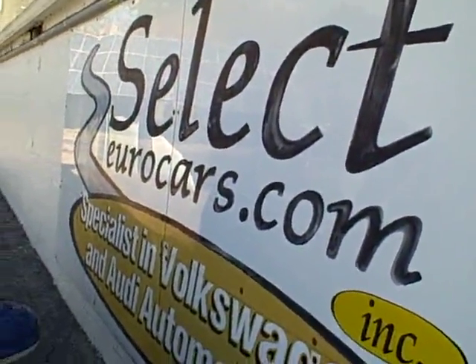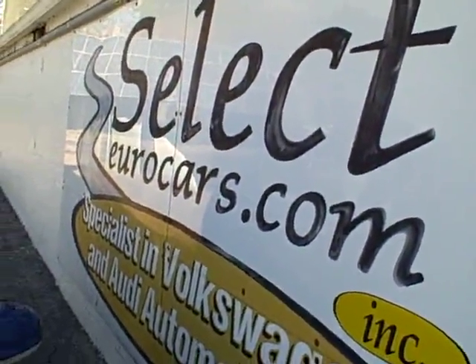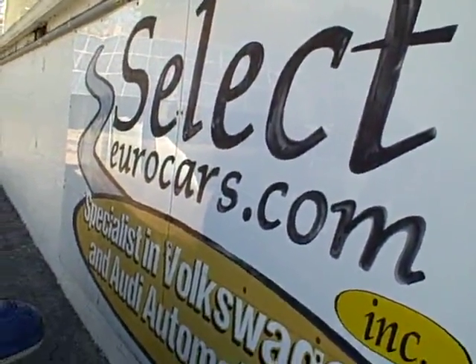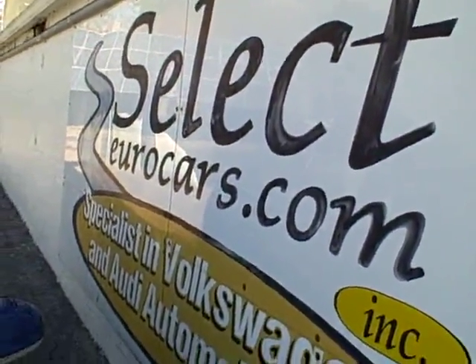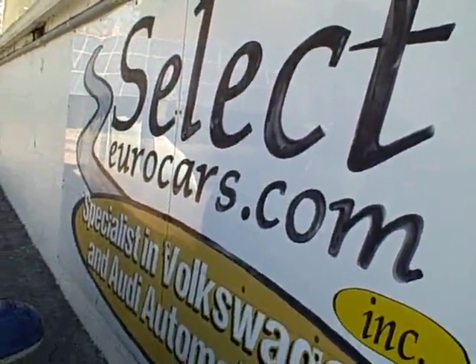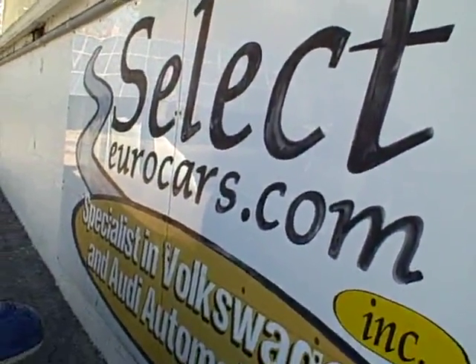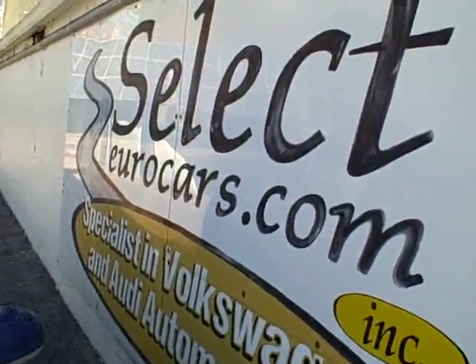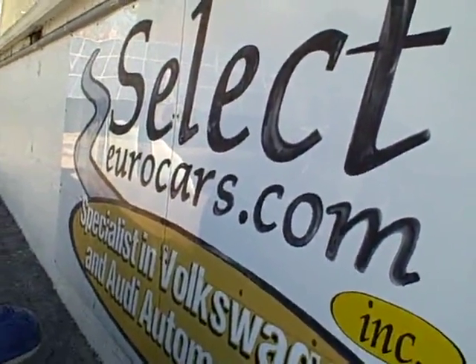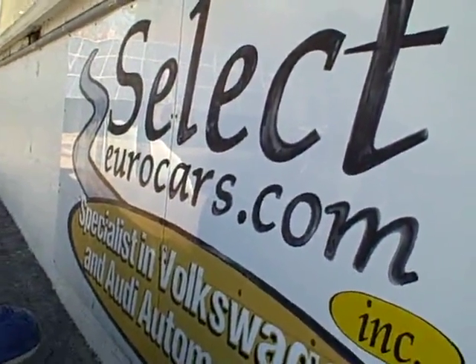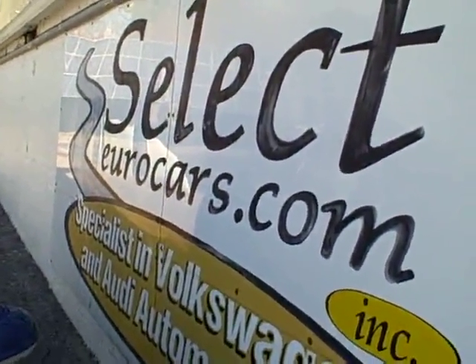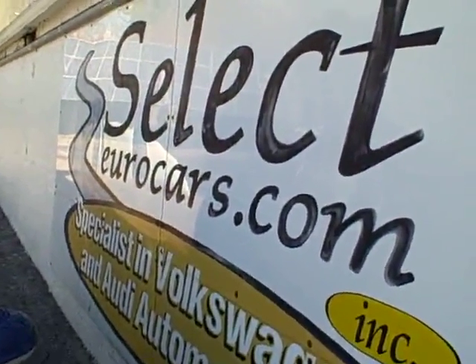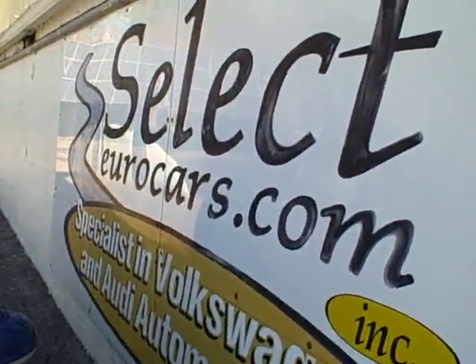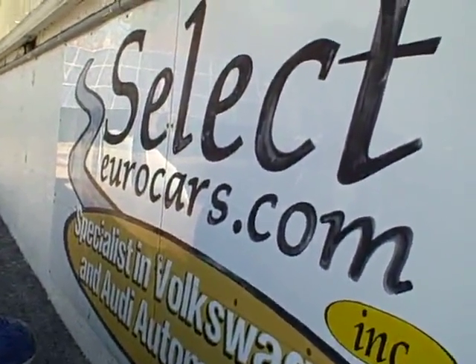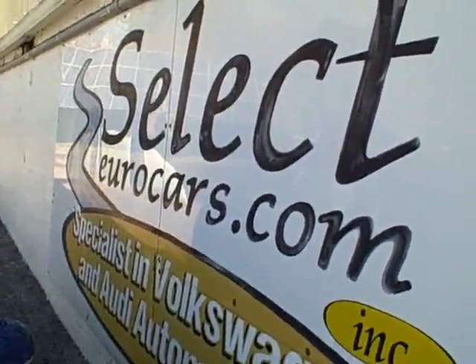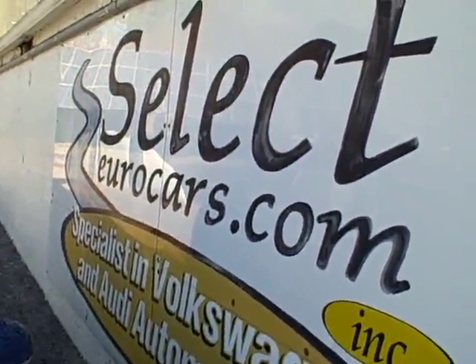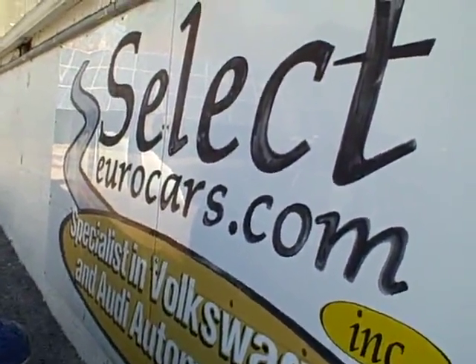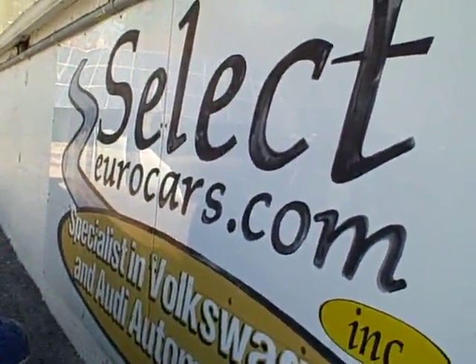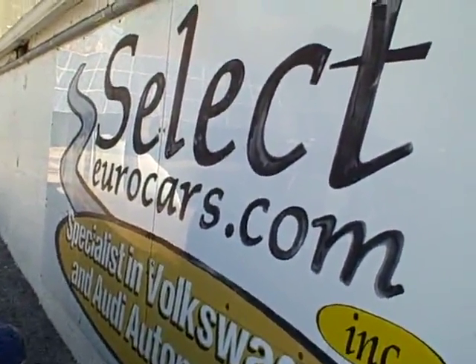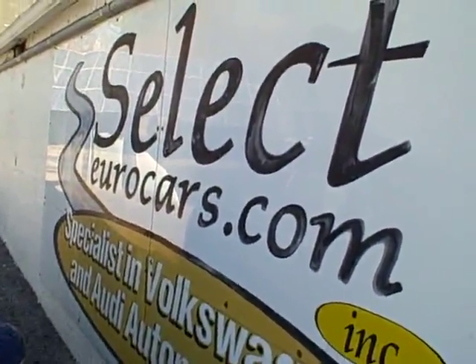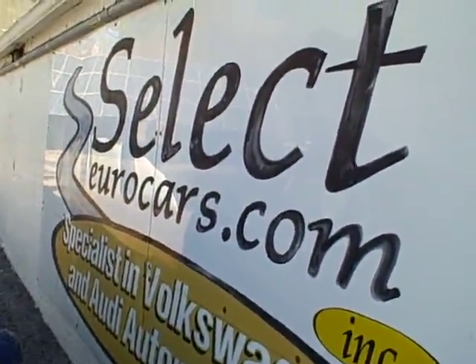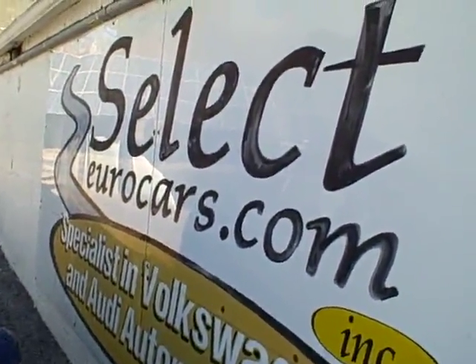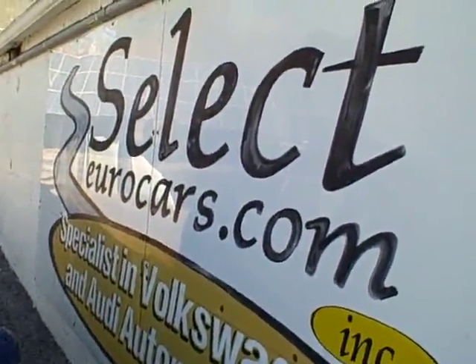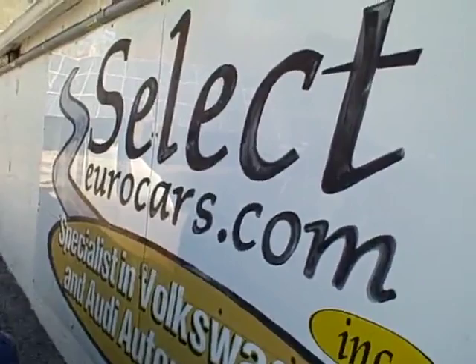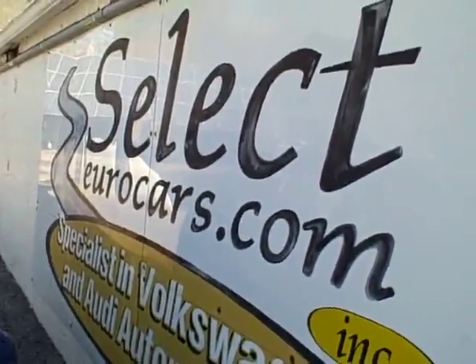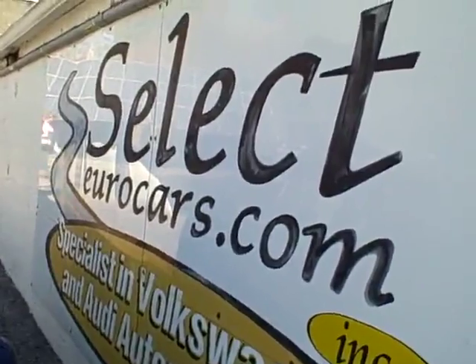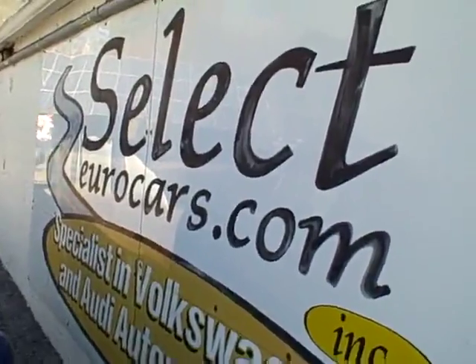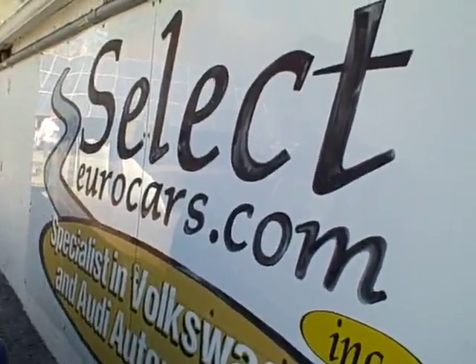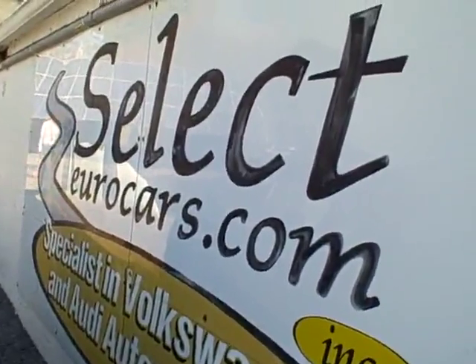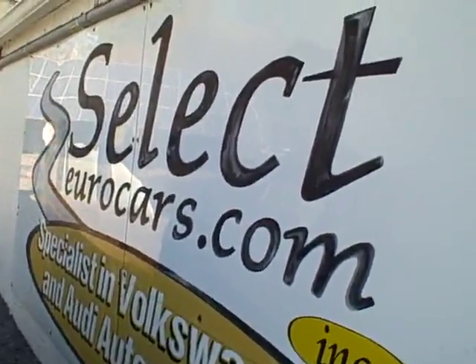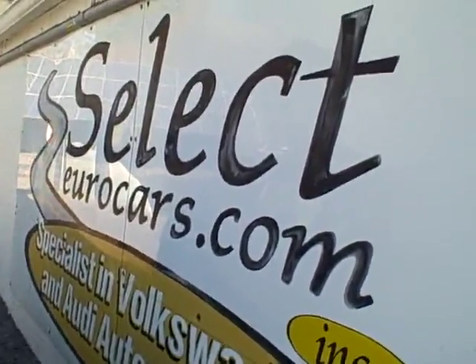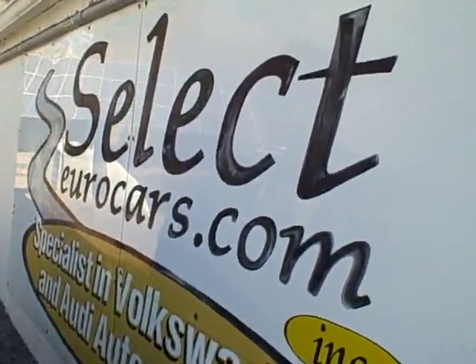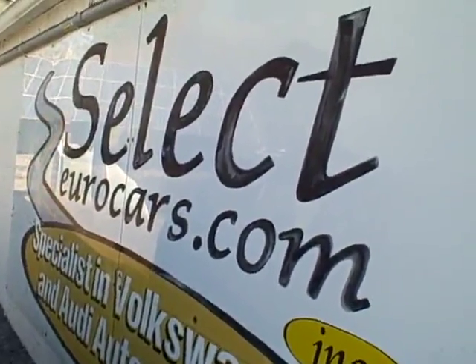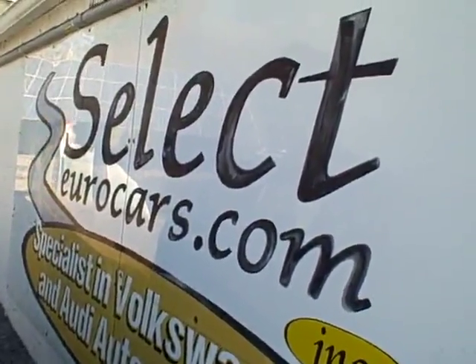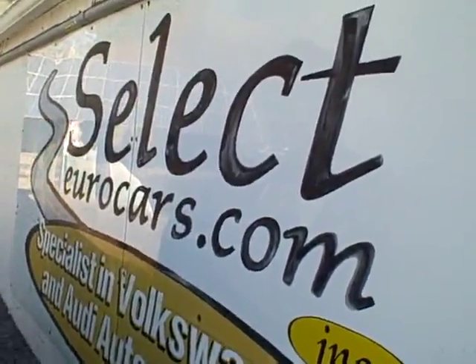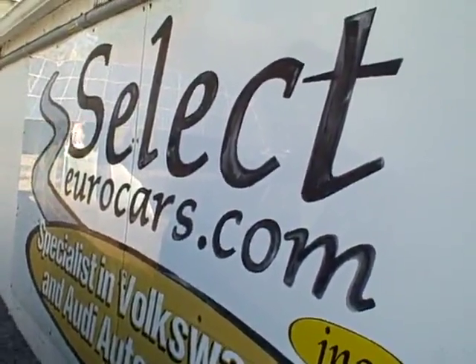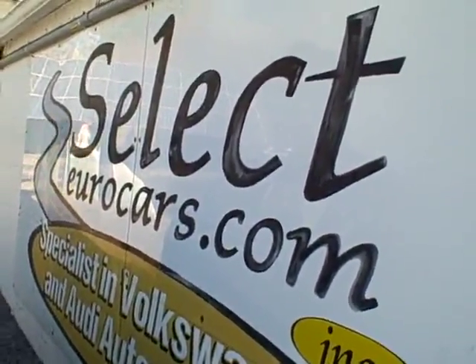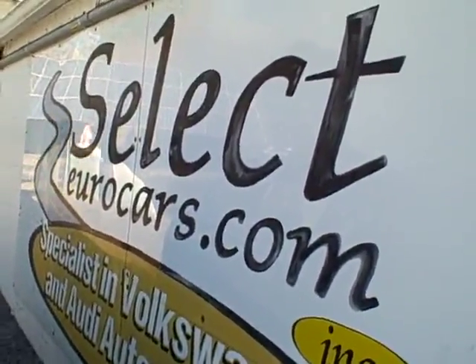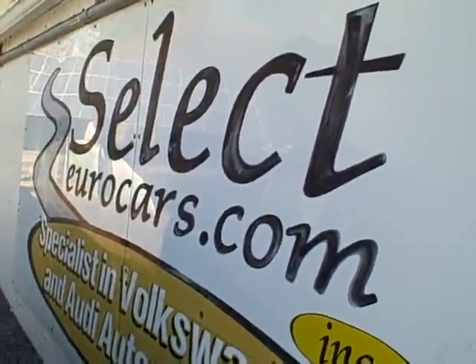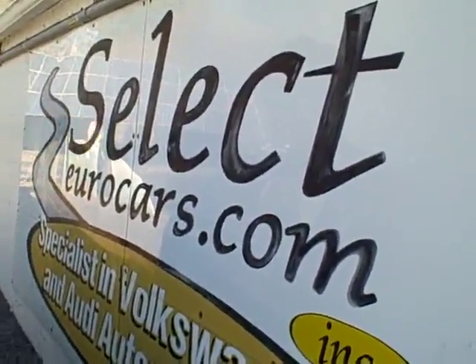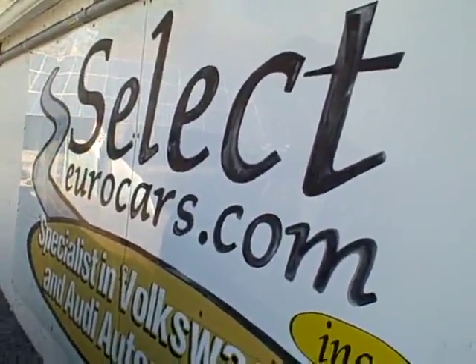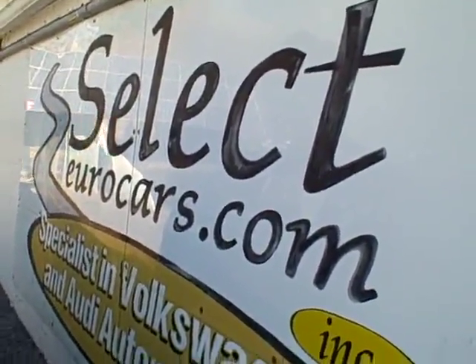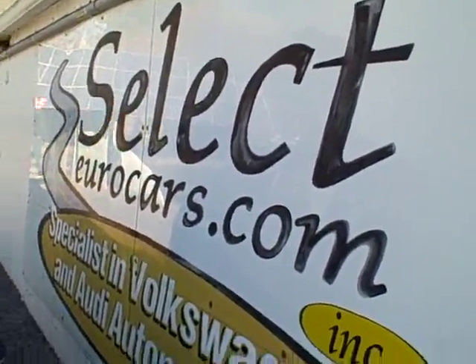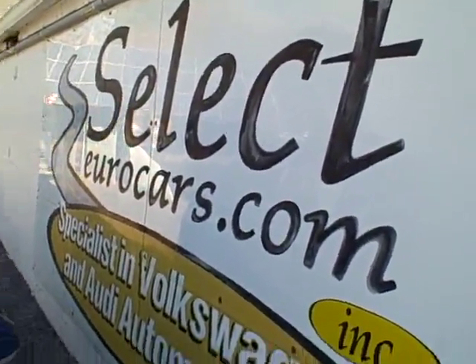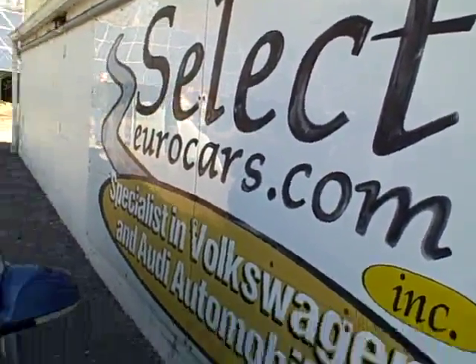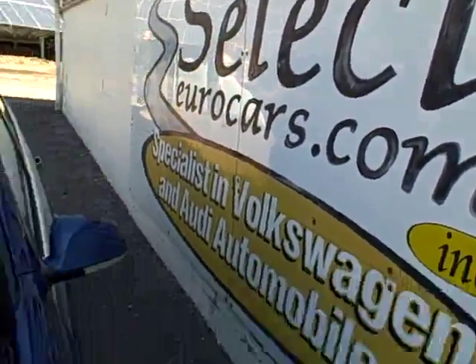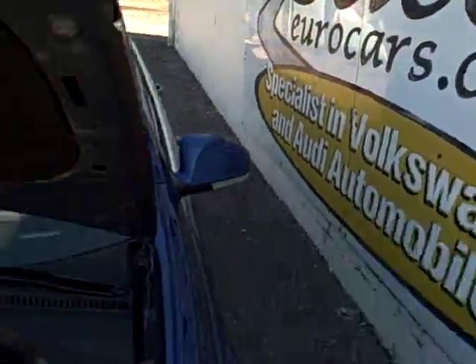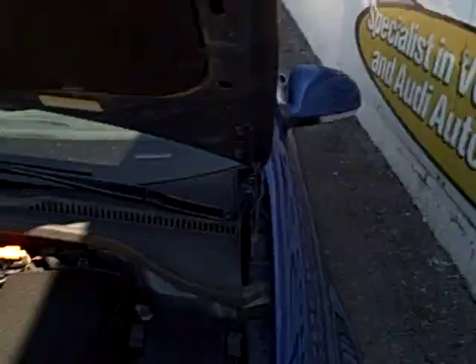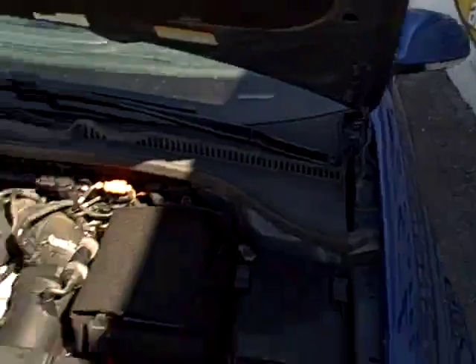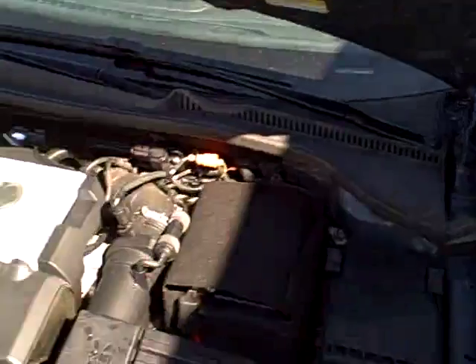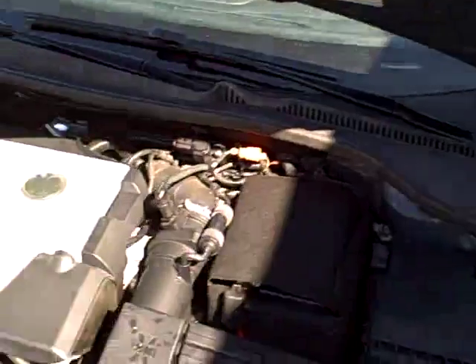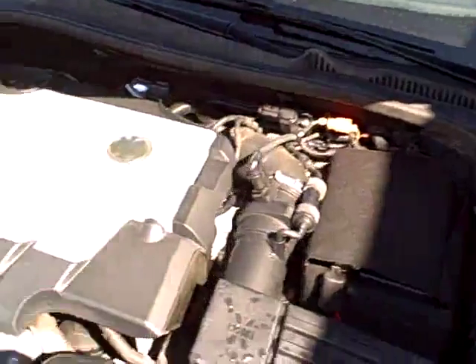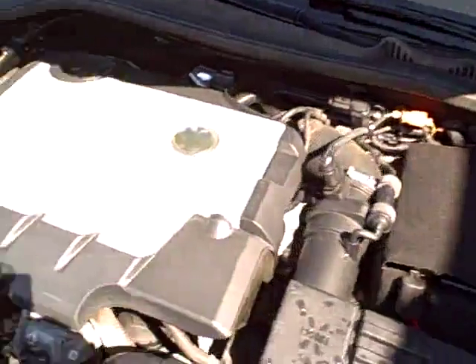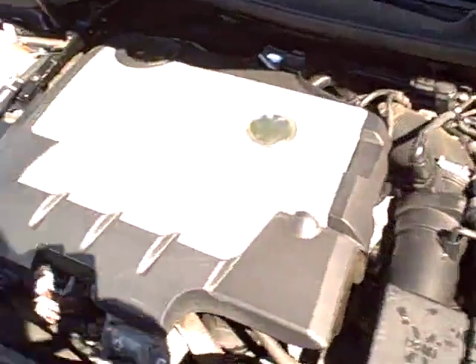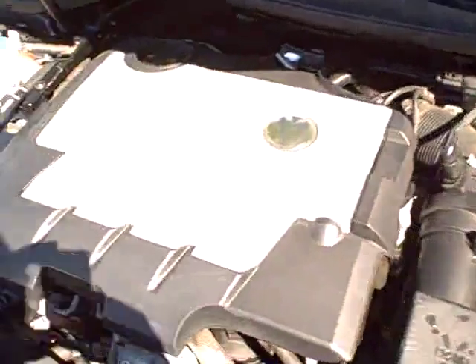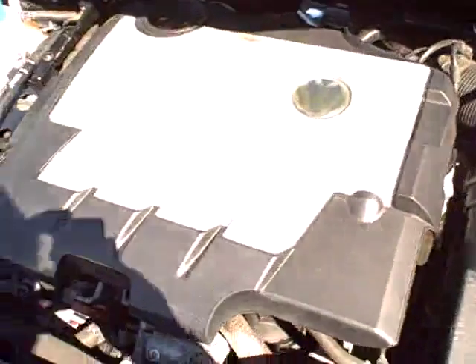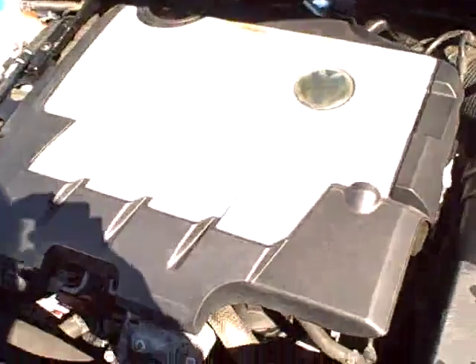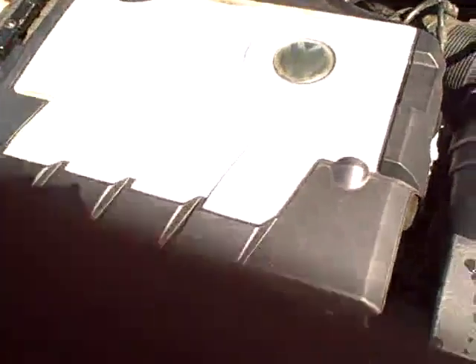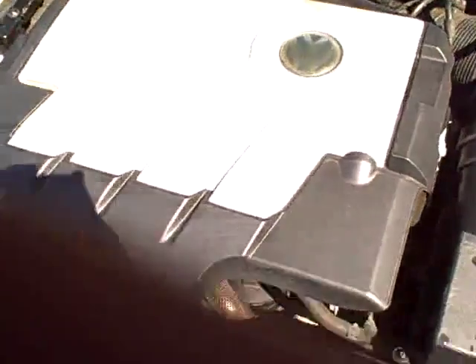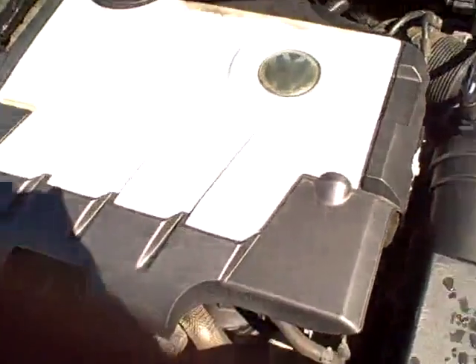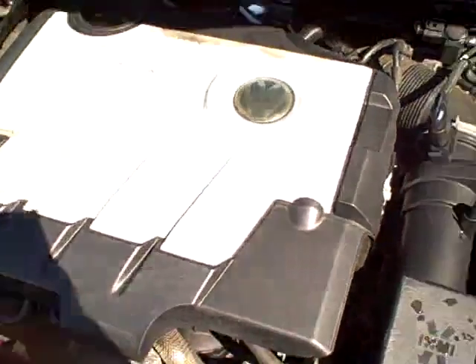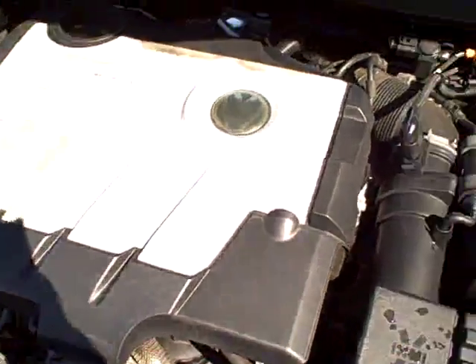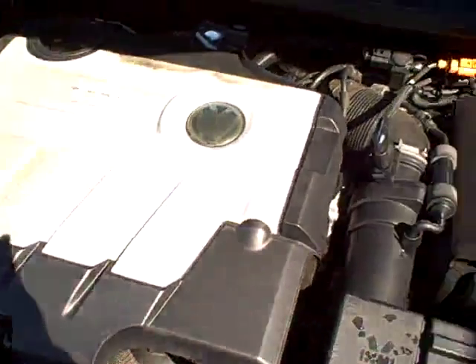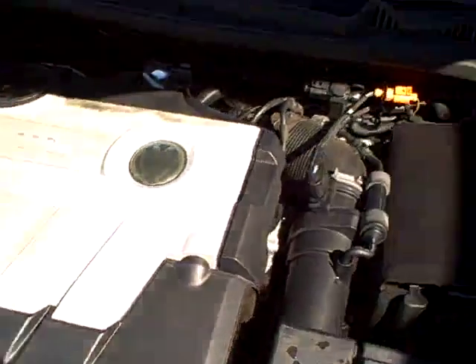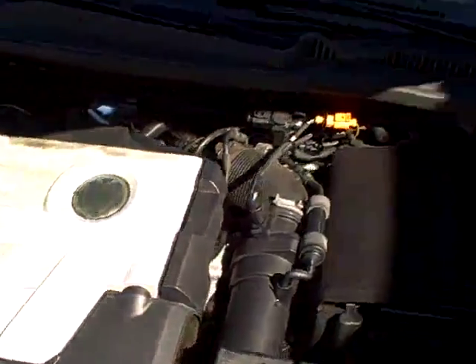Please give us a call, send us an email, instant message, or come and enjoy here at Select Eurocars, seven days a week.